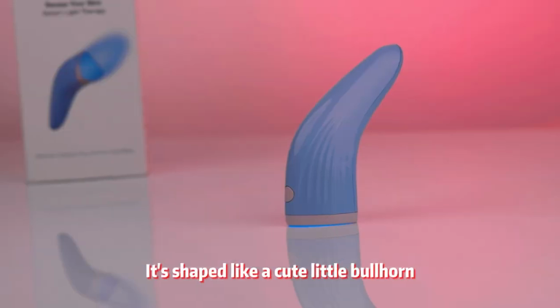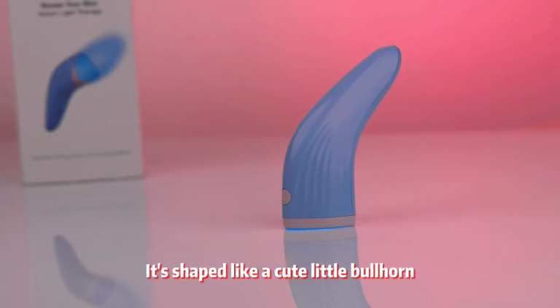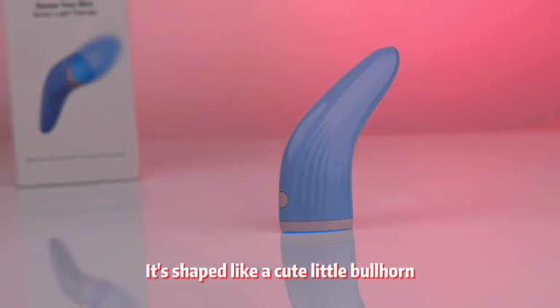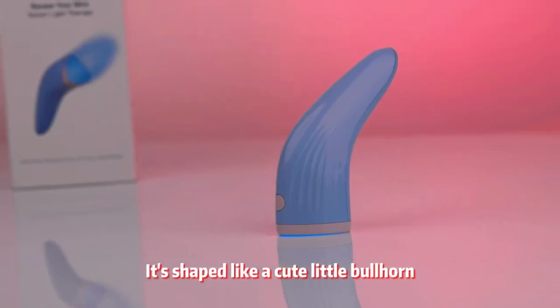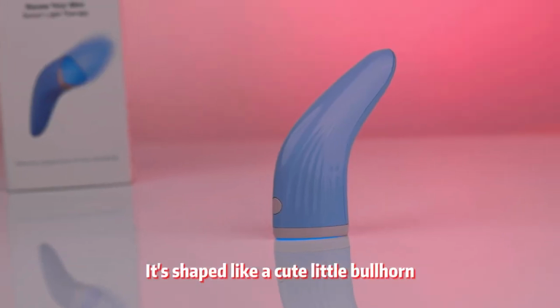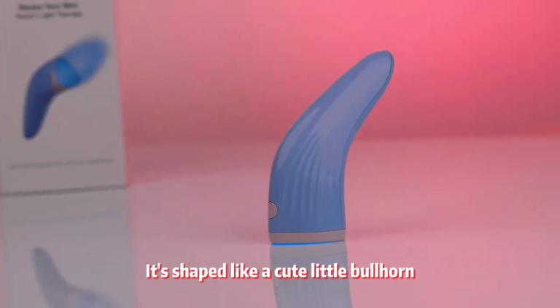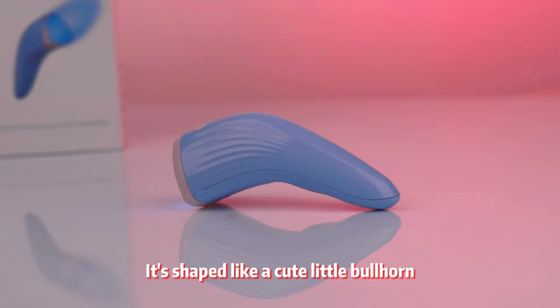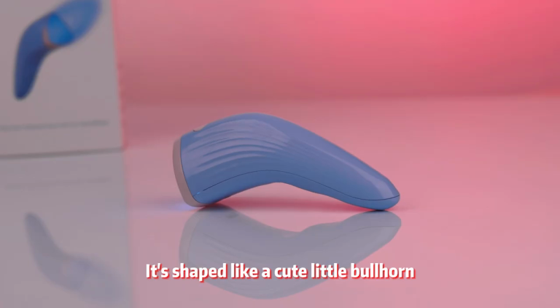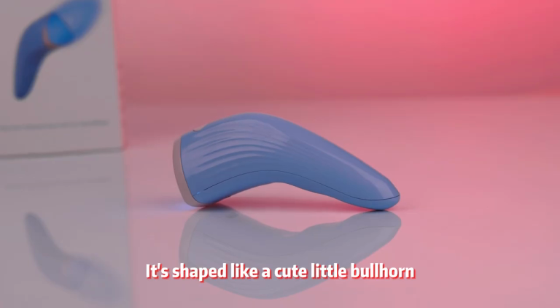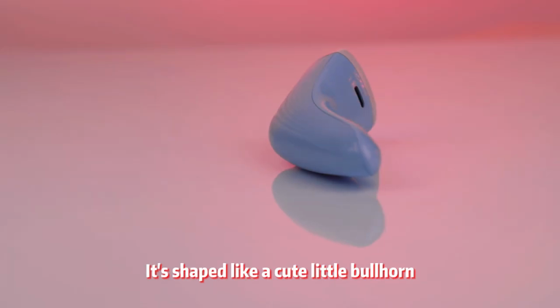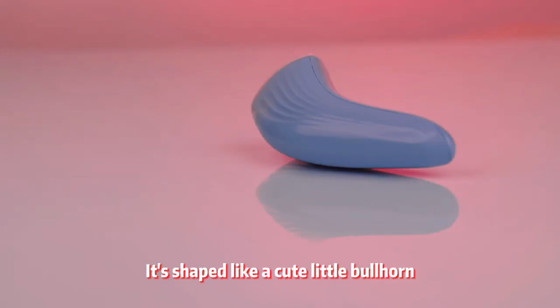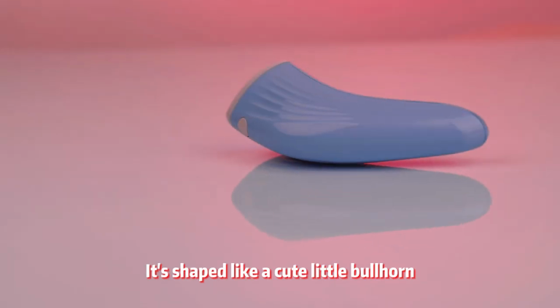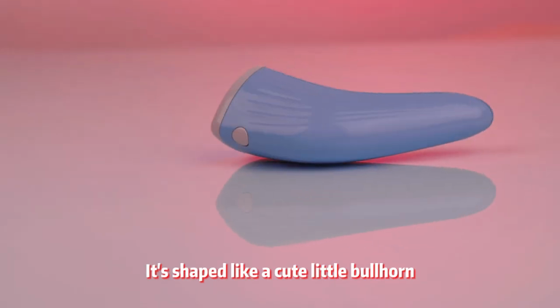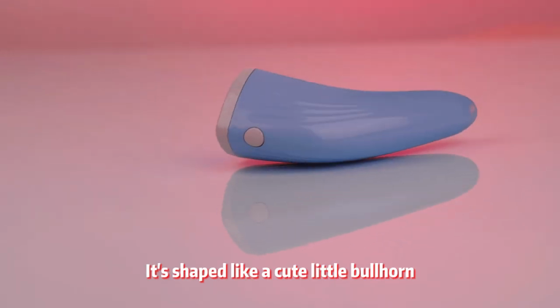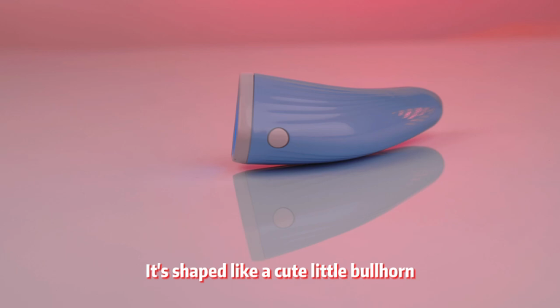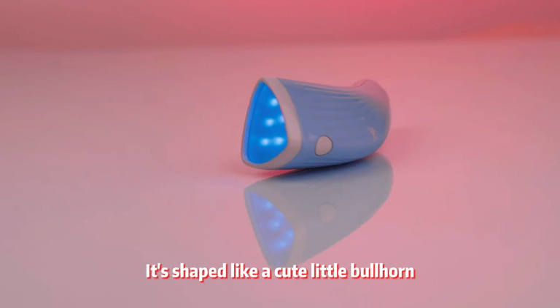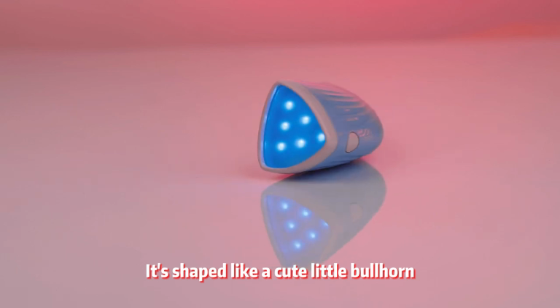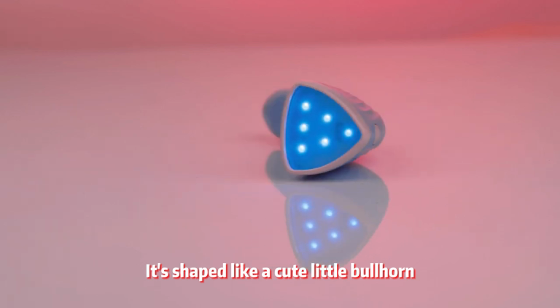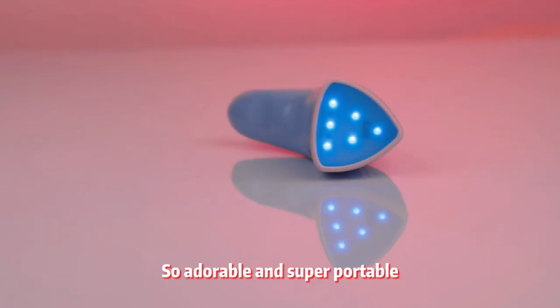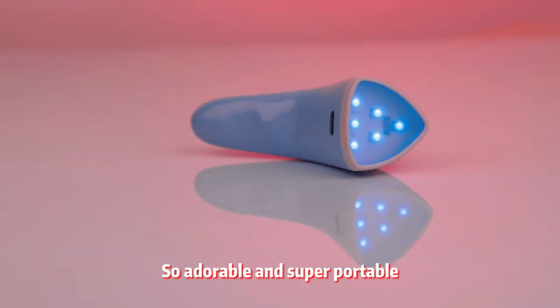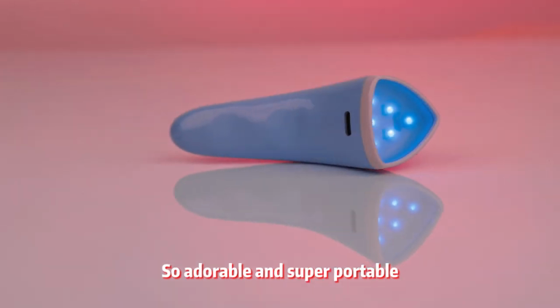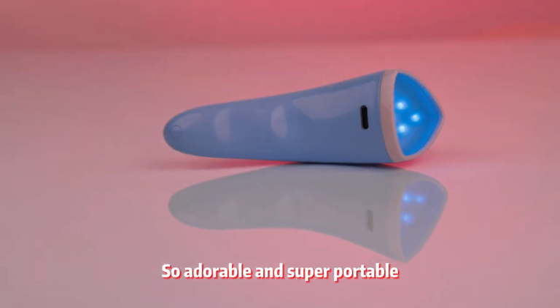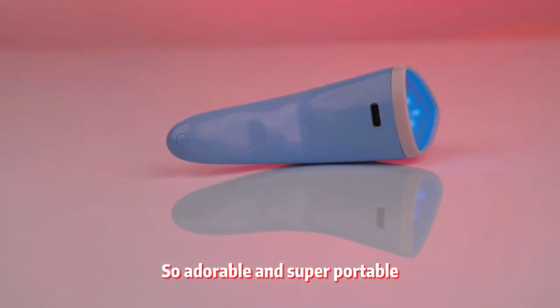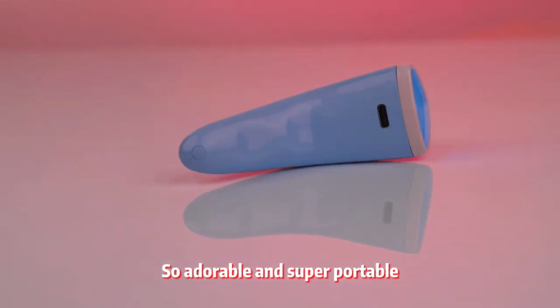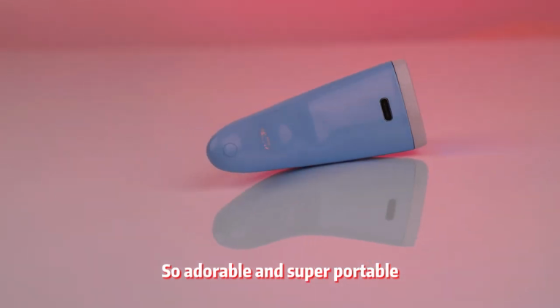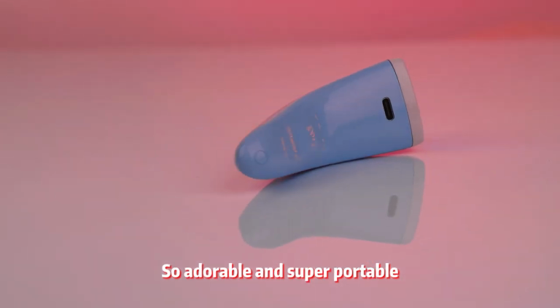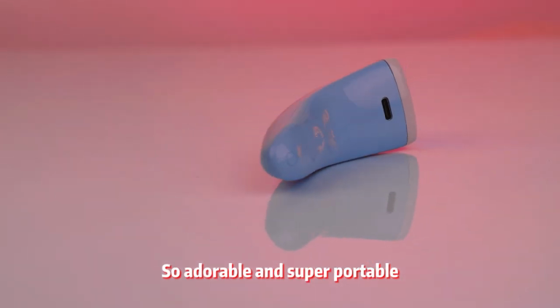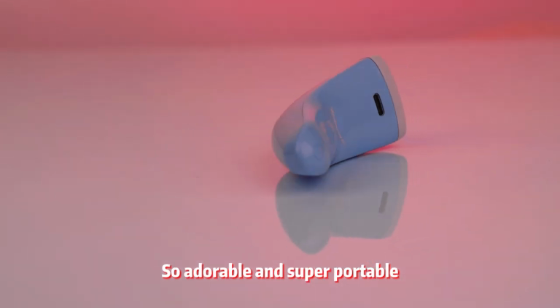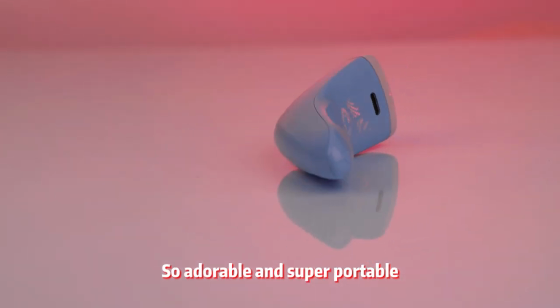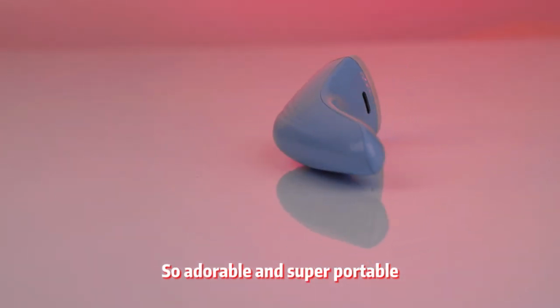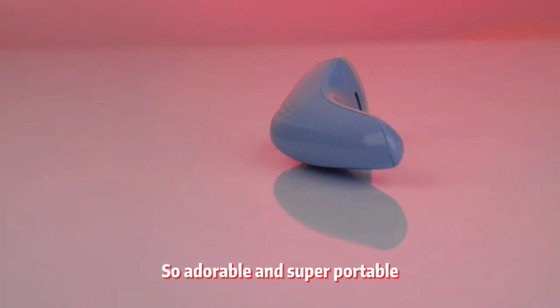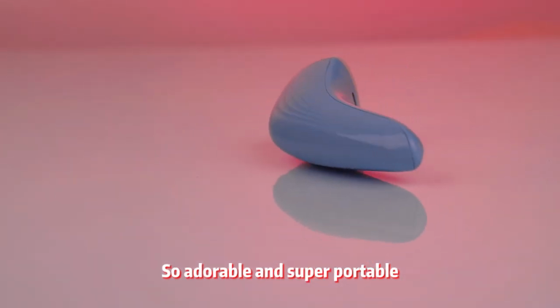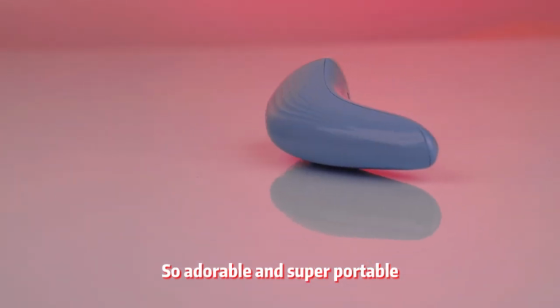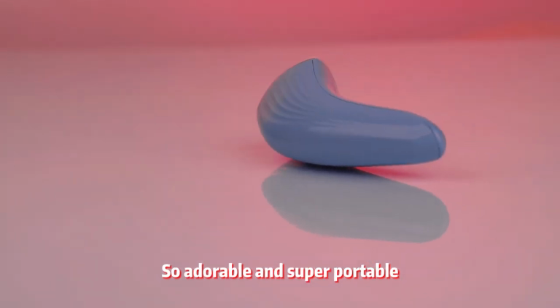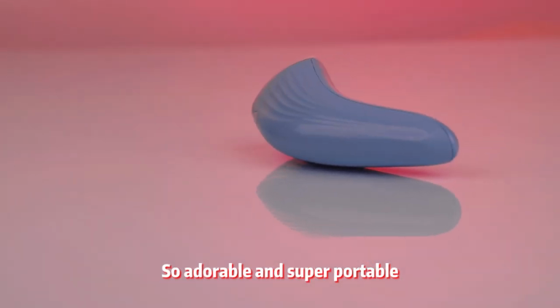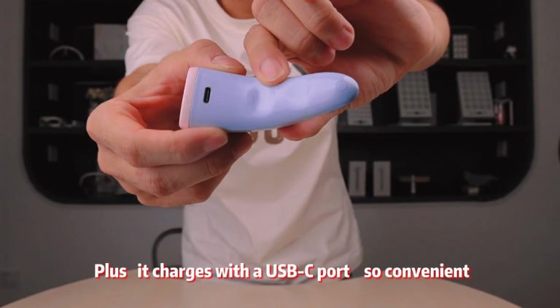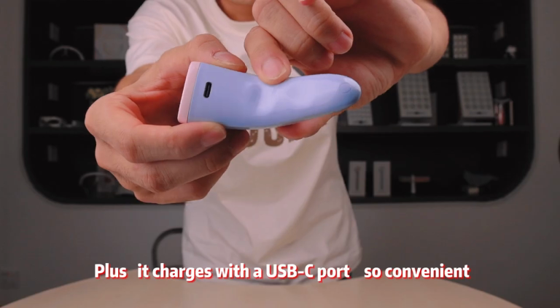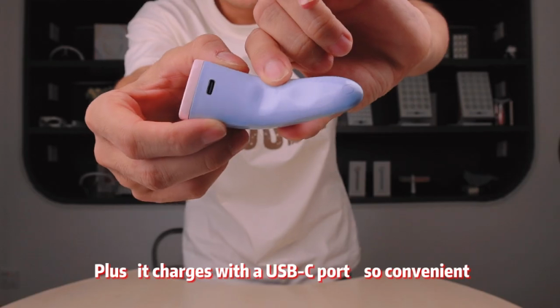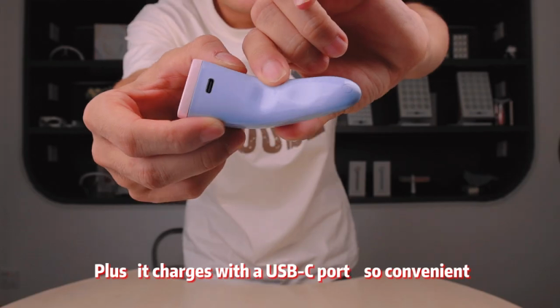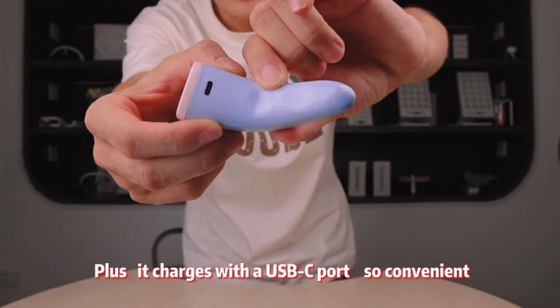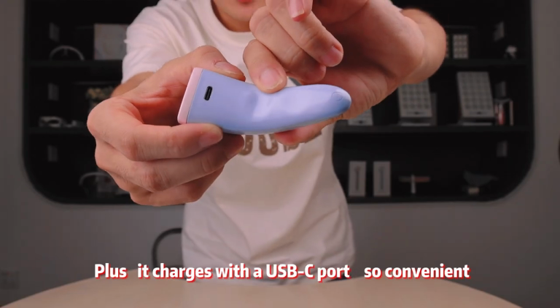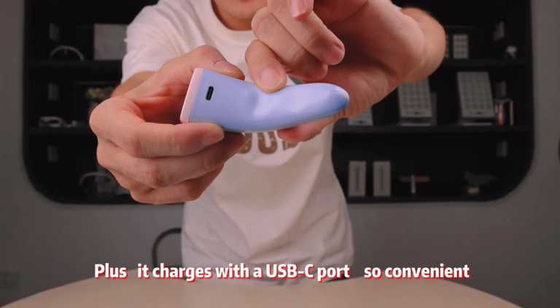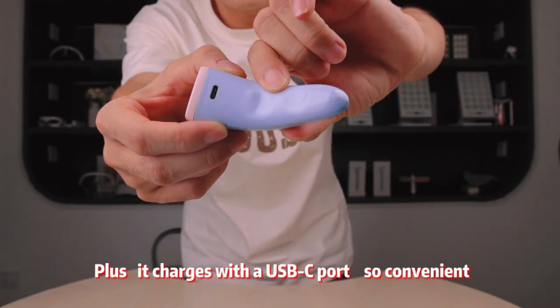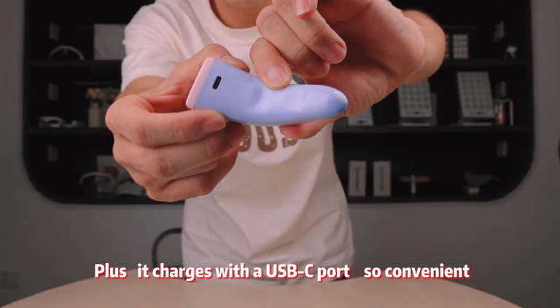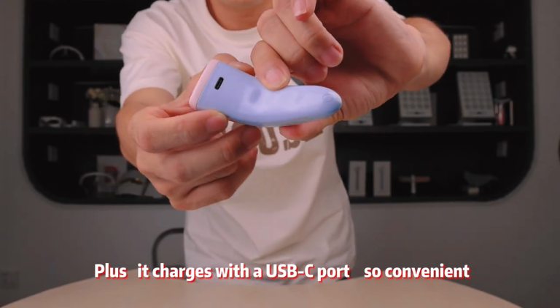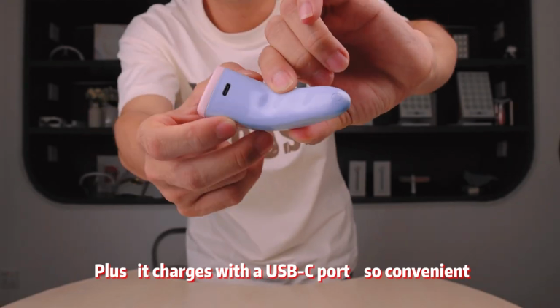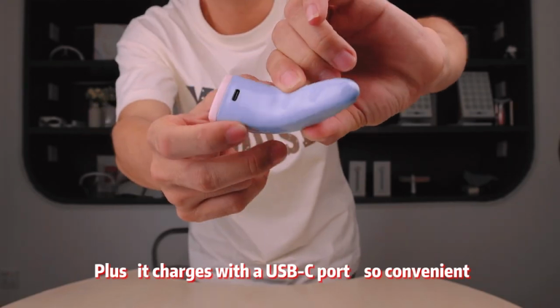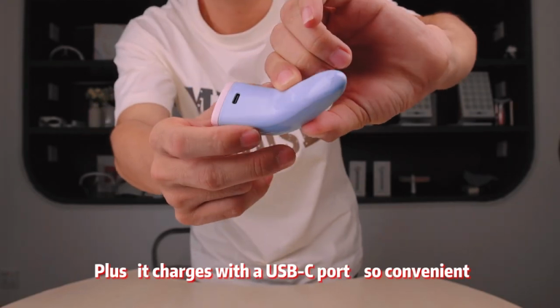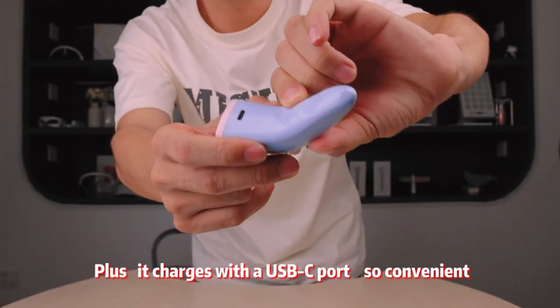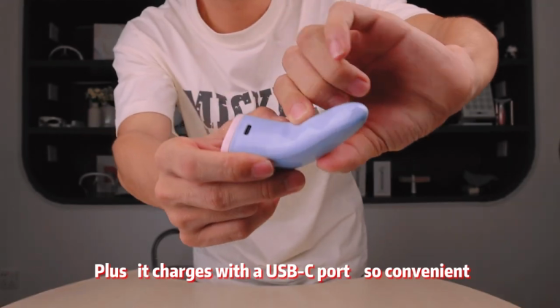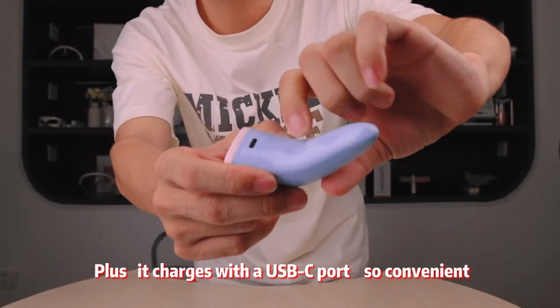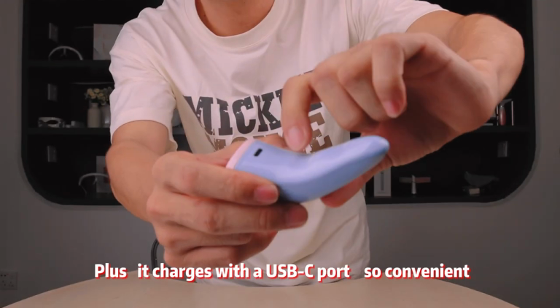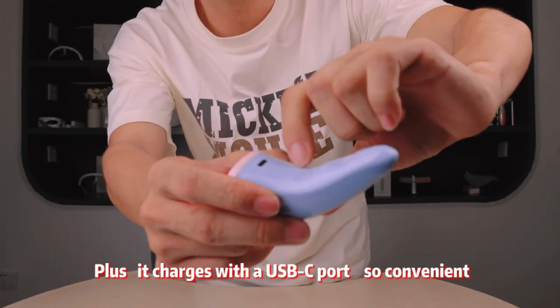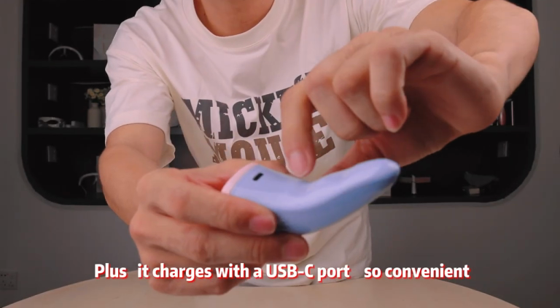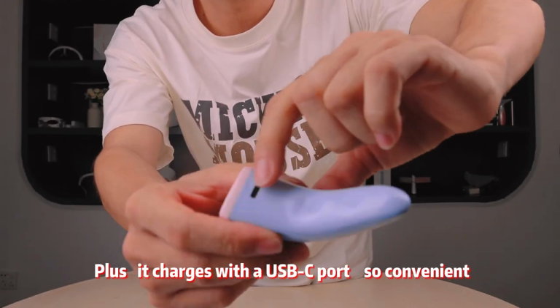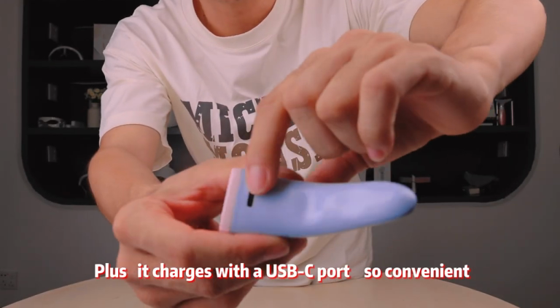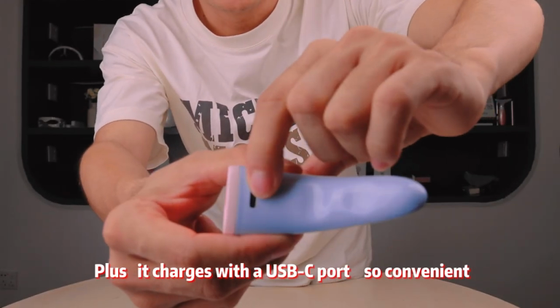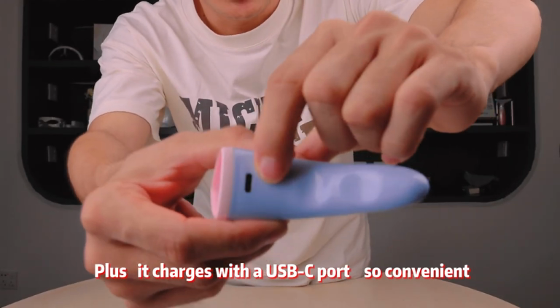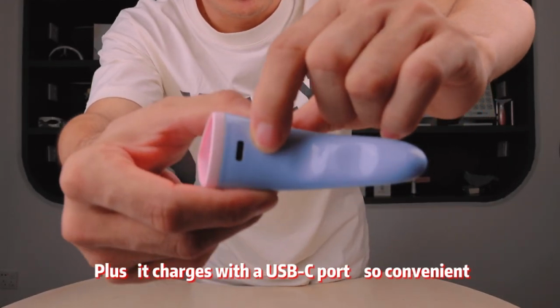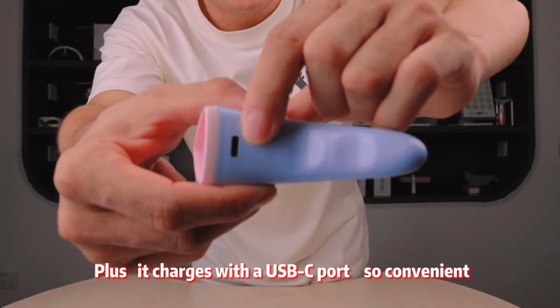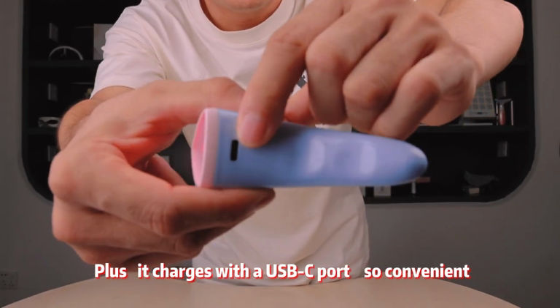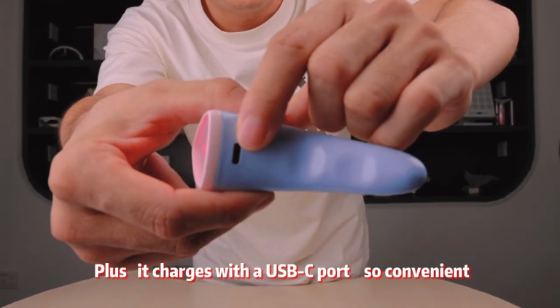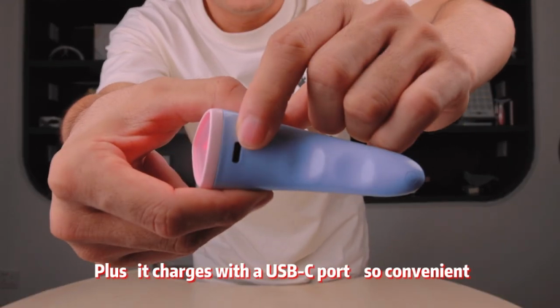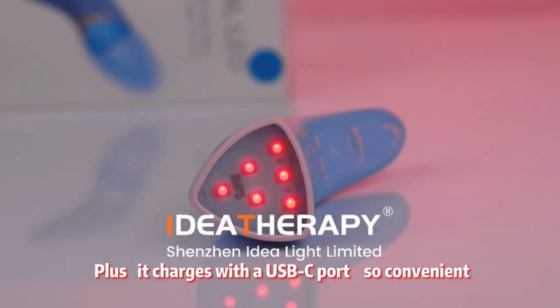It's shaped like a cute little bullhorn, so adorable and super portable. Plus, it charges with a USB-C port, so convenient.